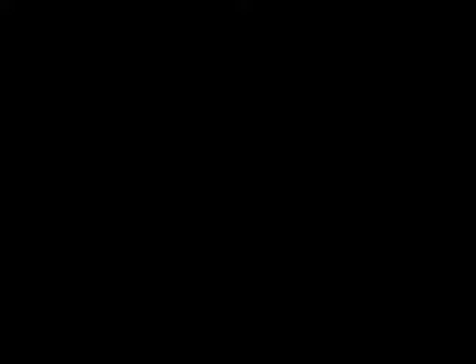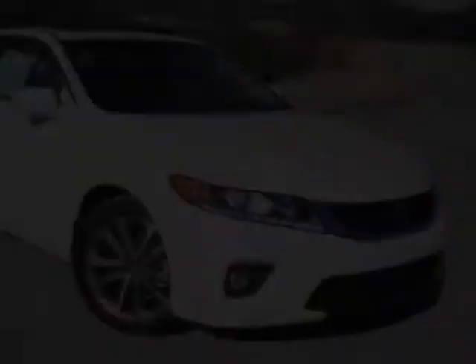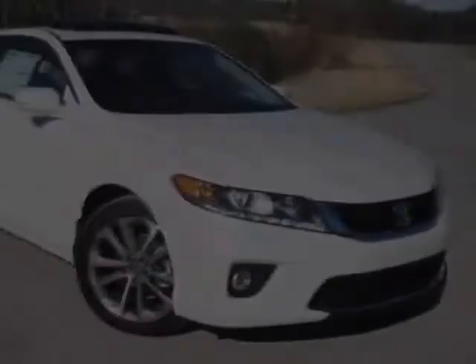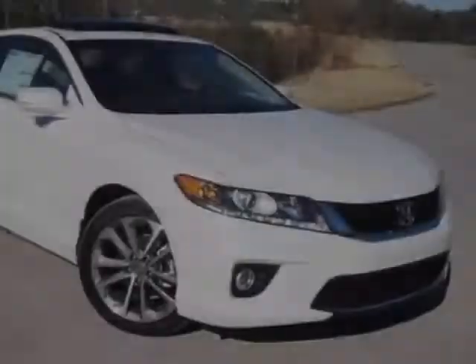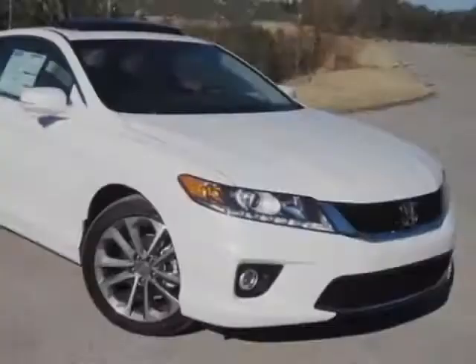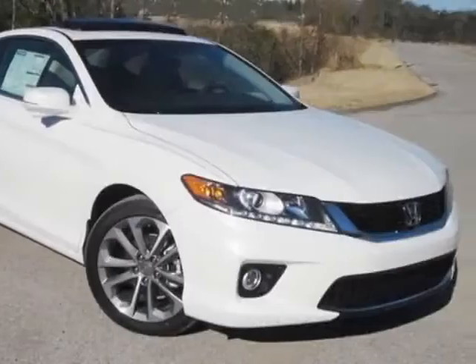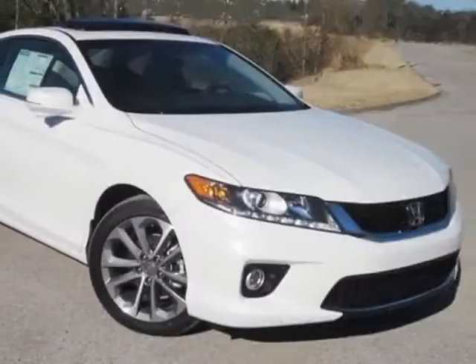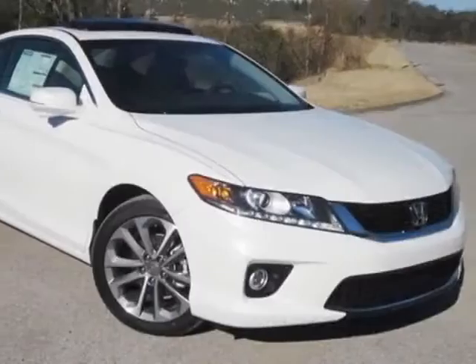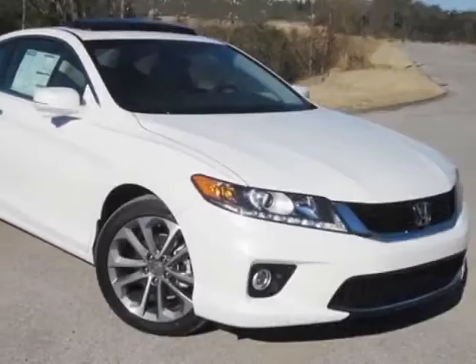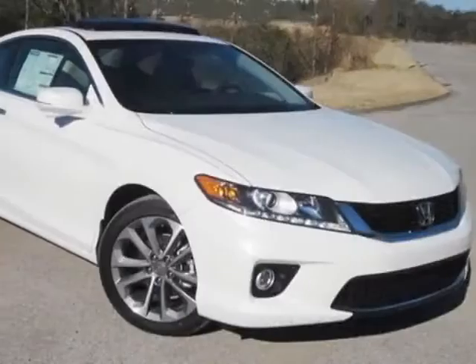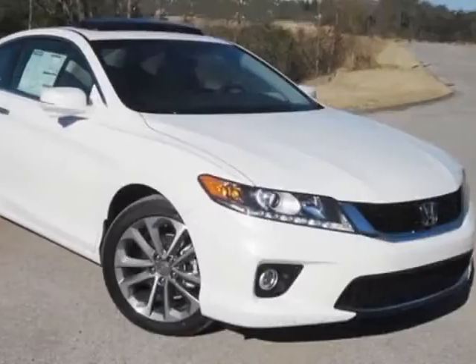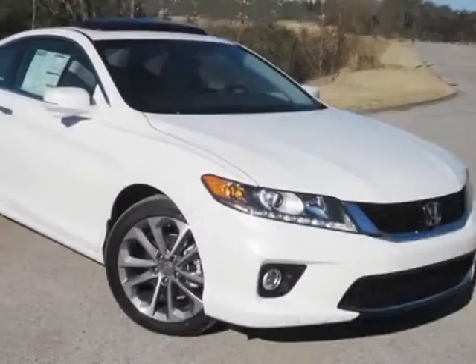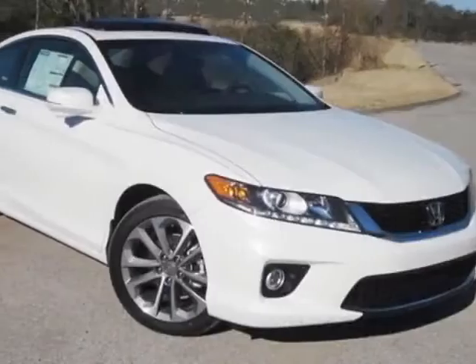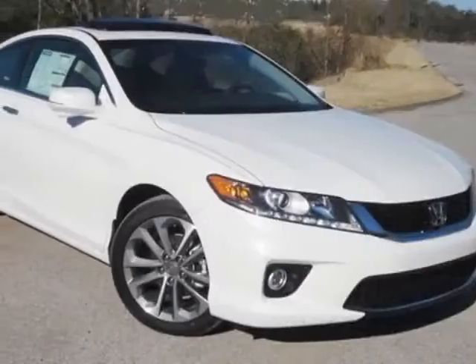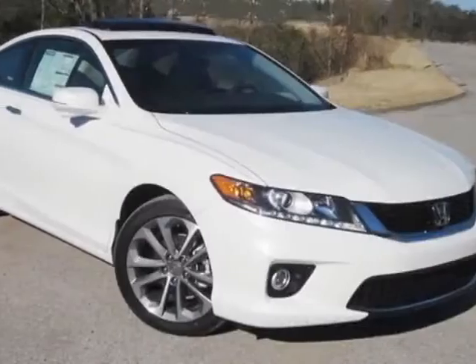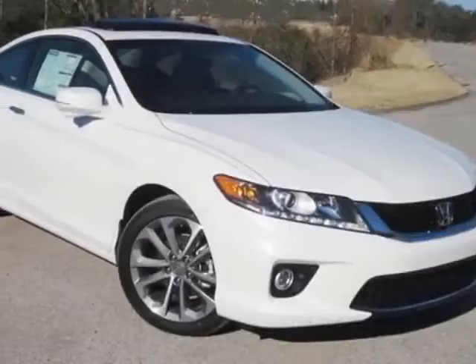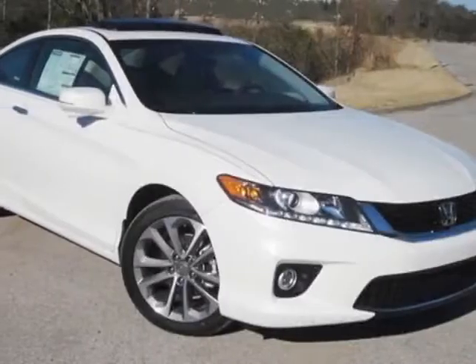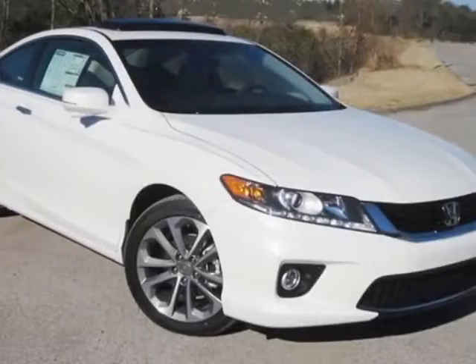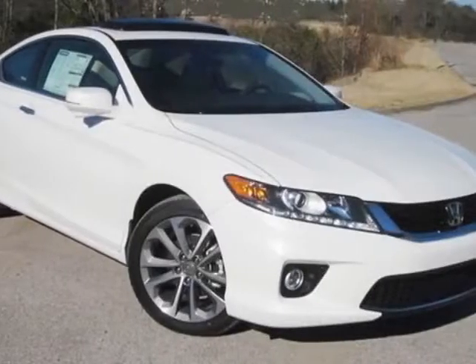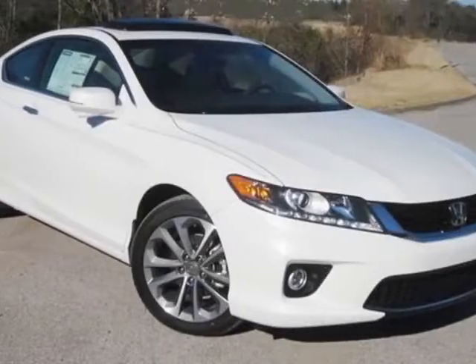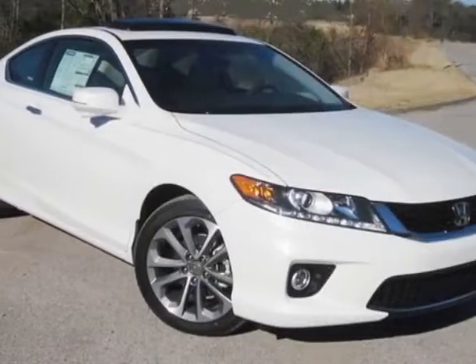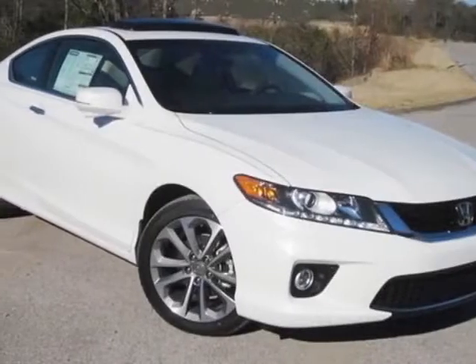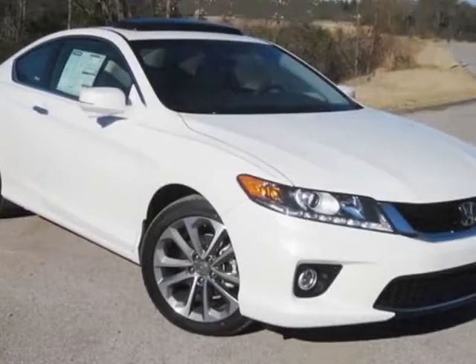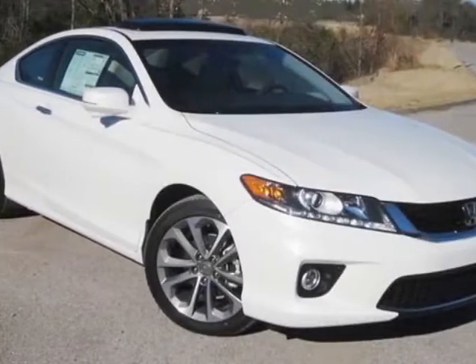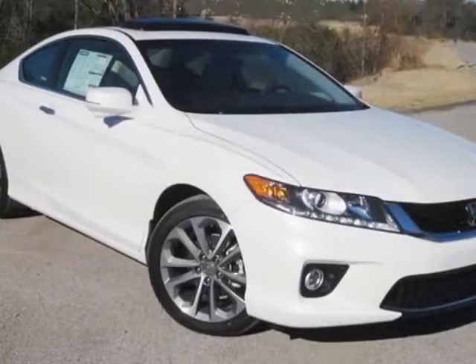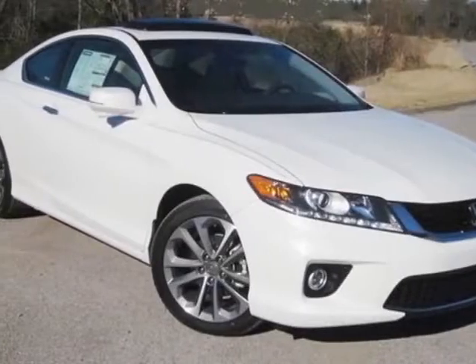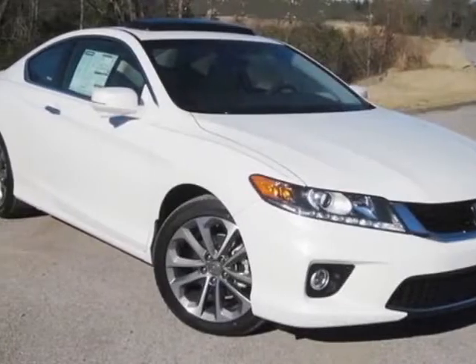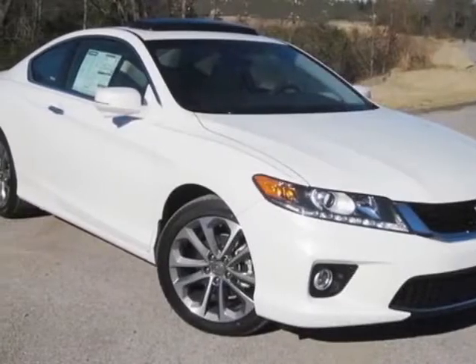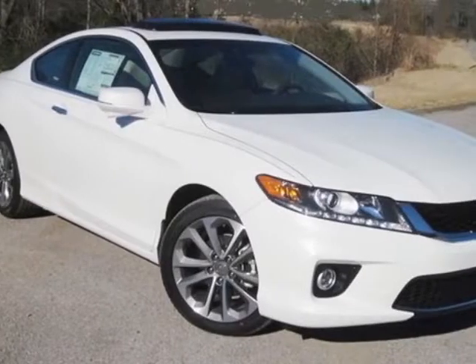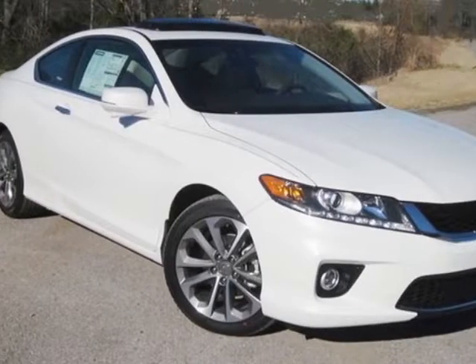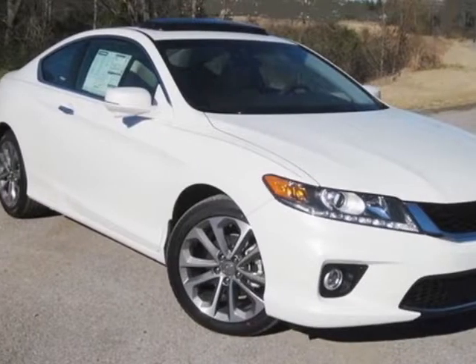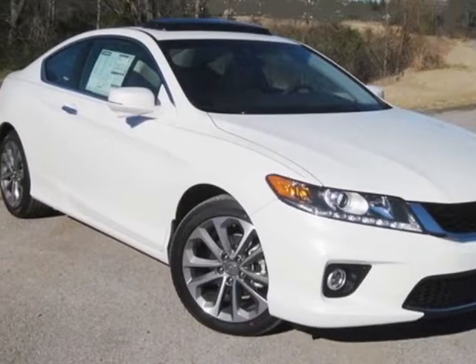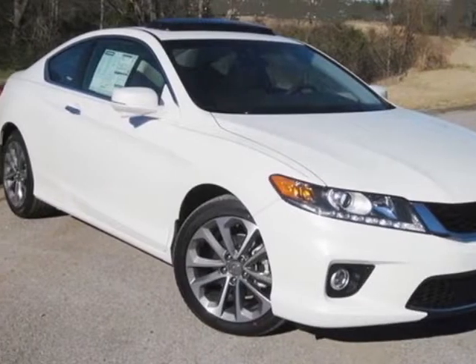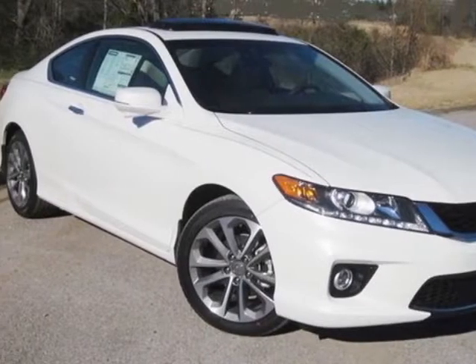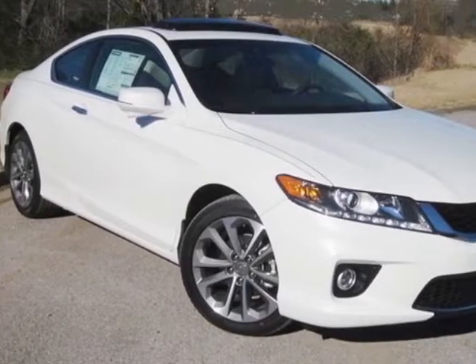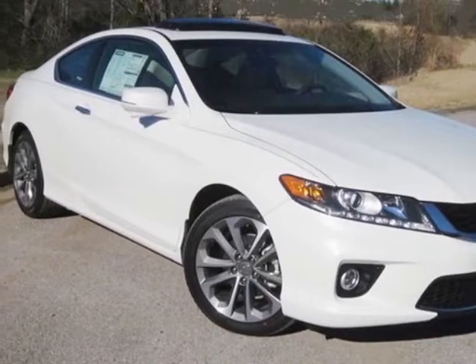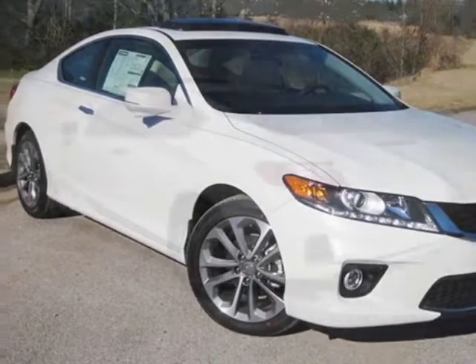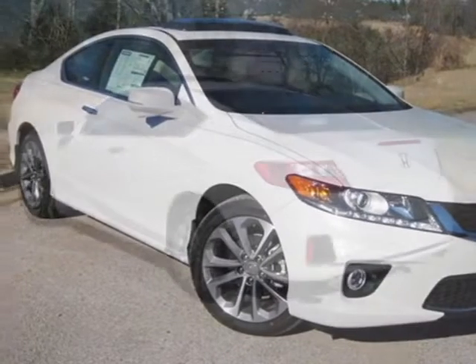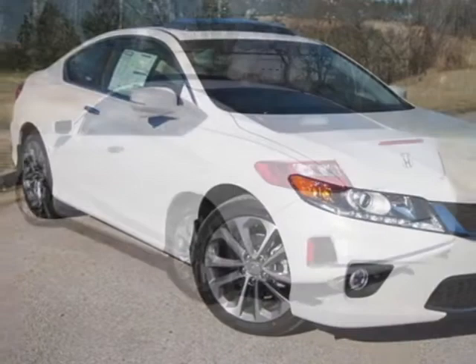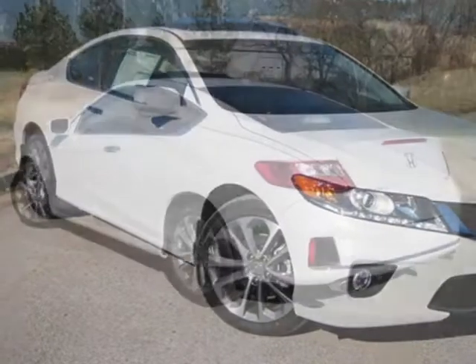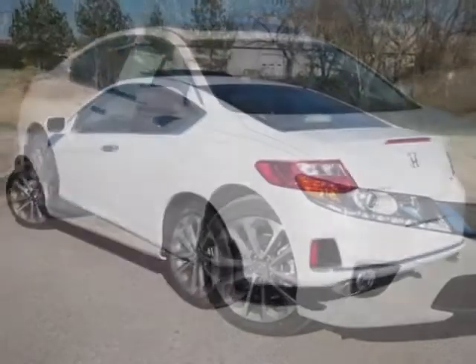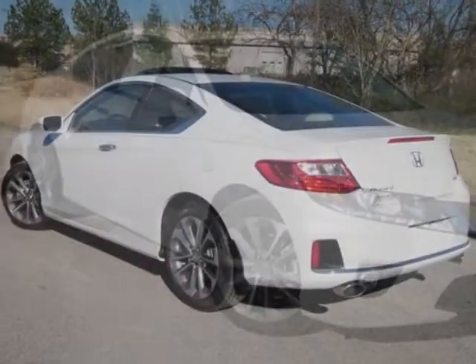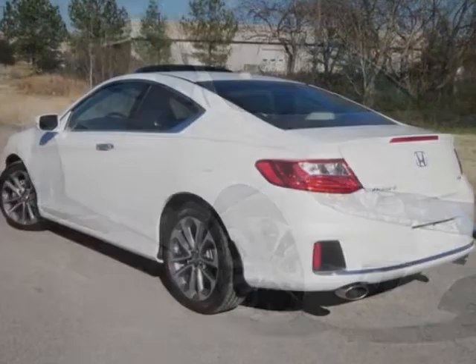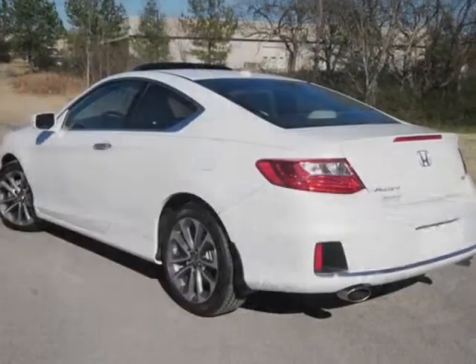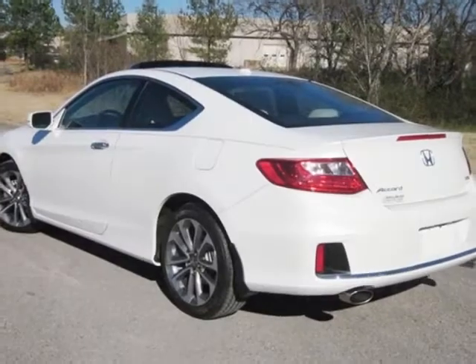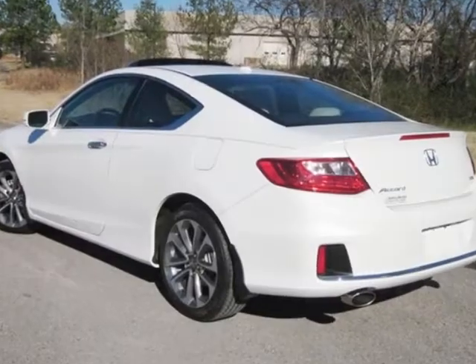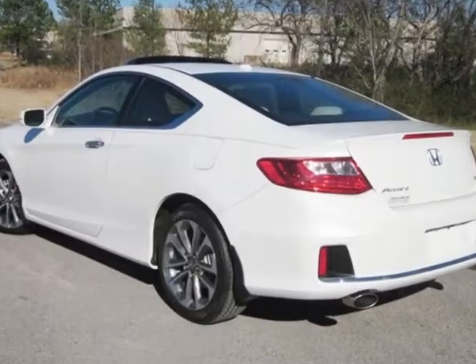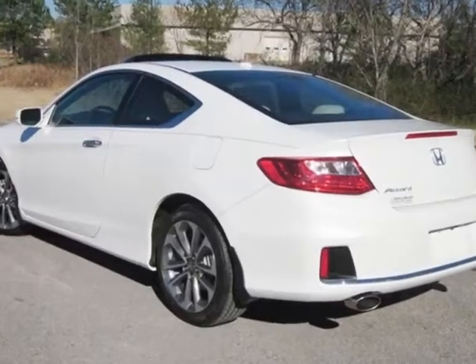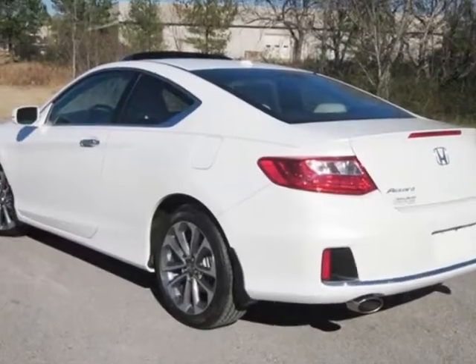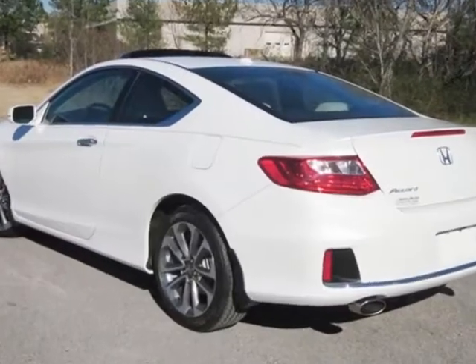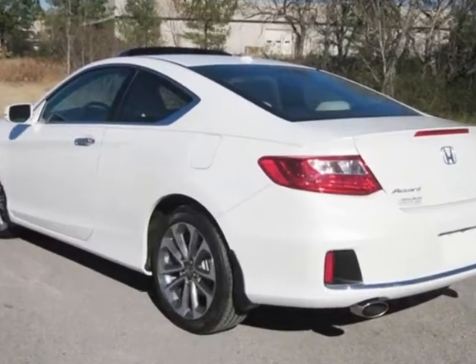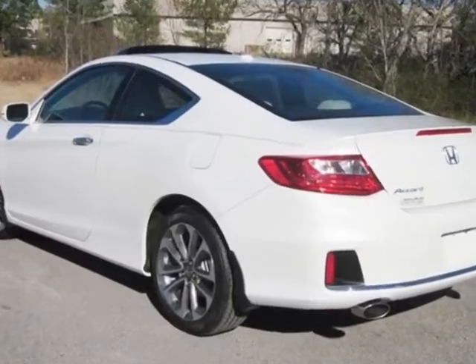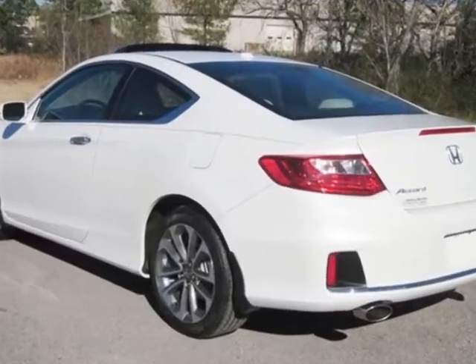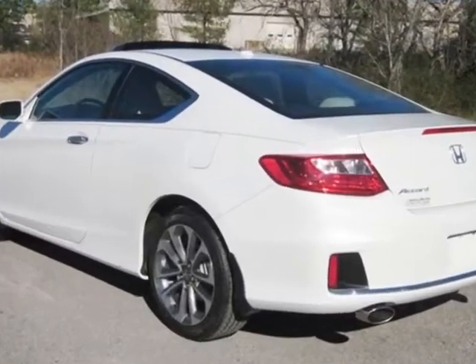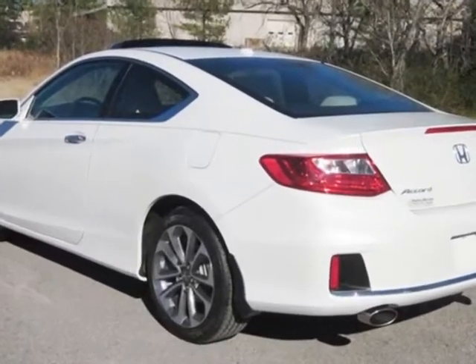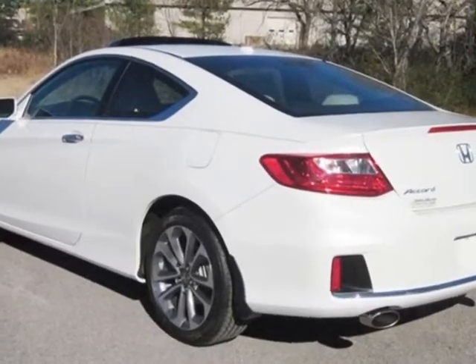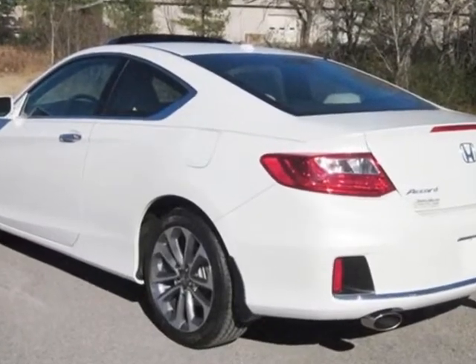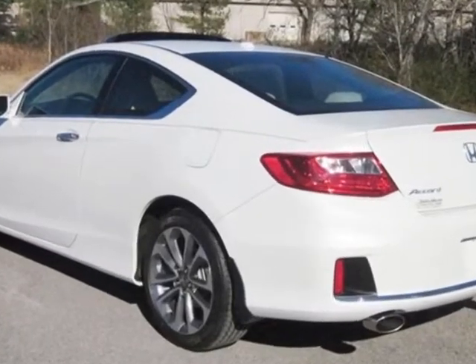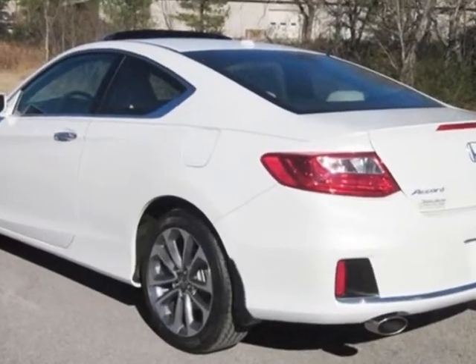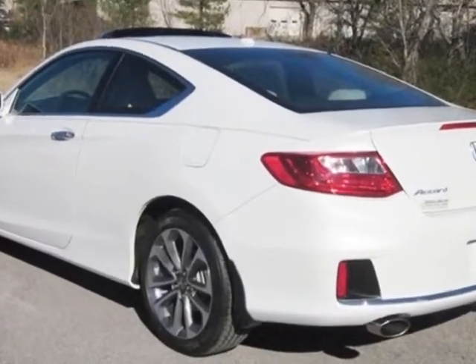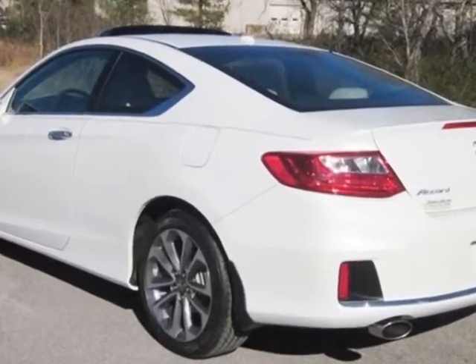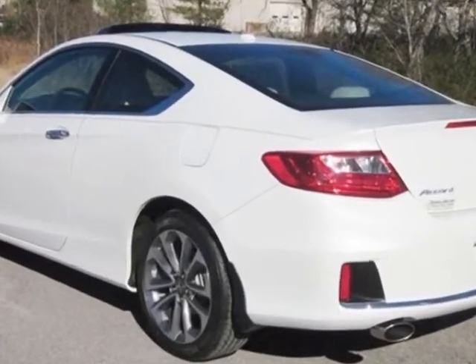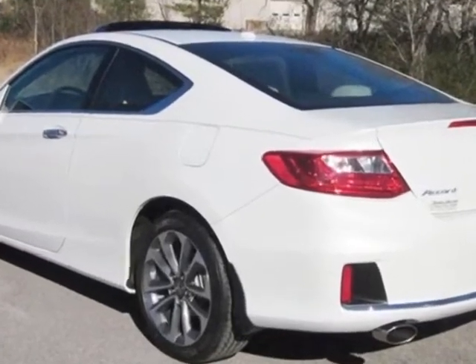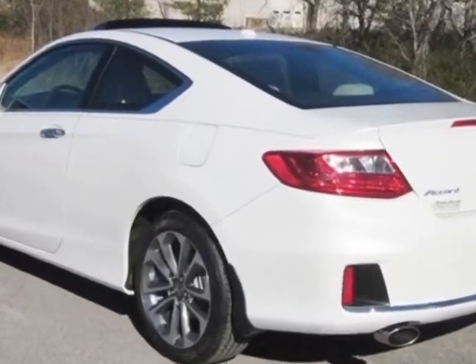Come take a look at this new 2013 Honda Accord Coupe. For your protection, this vehicle has a full factory warranty.